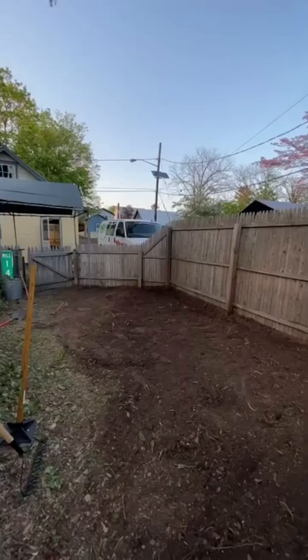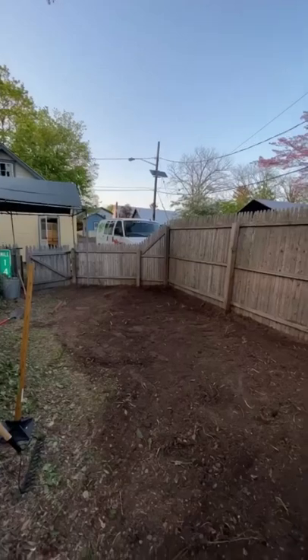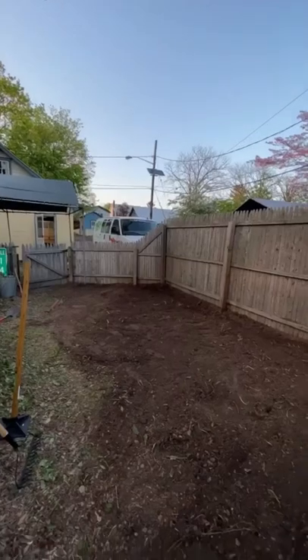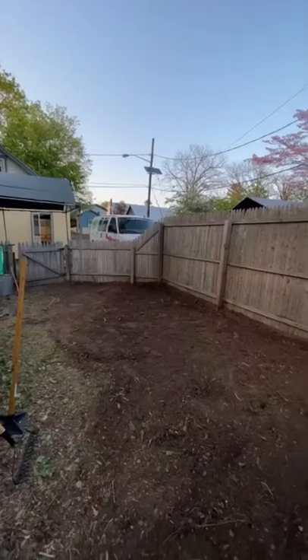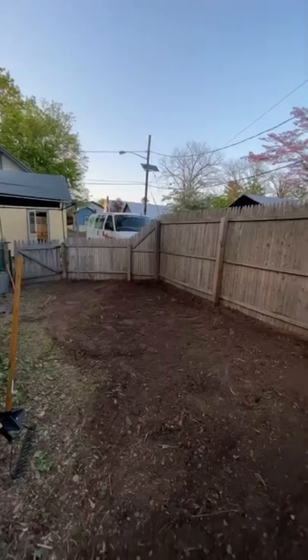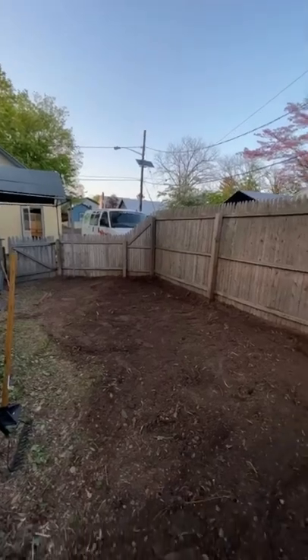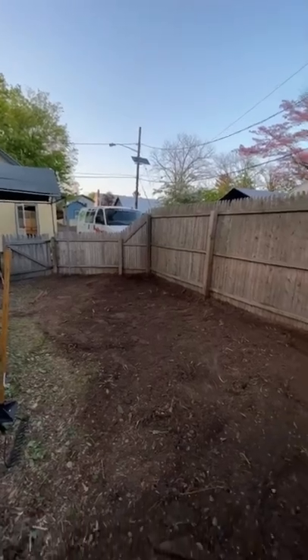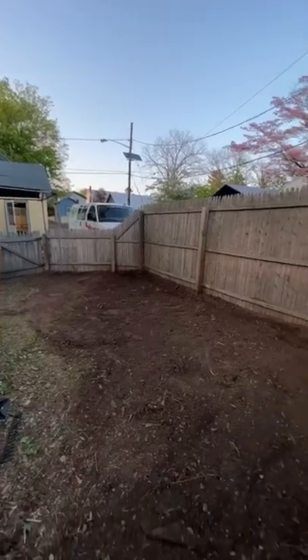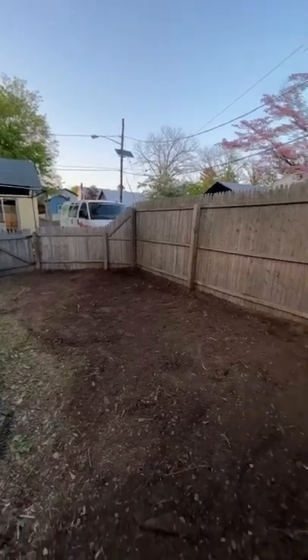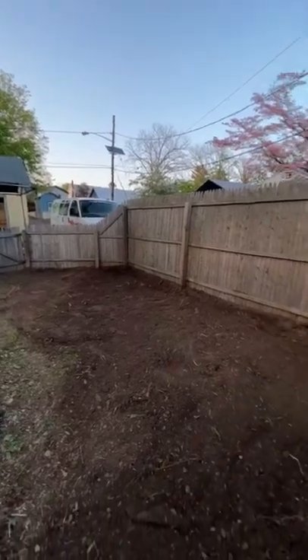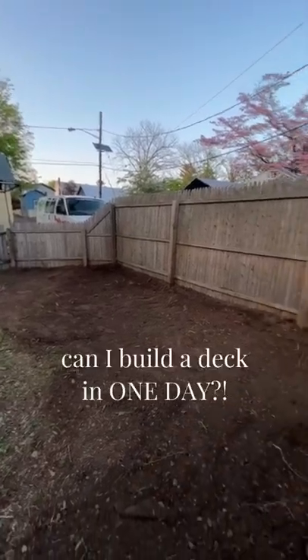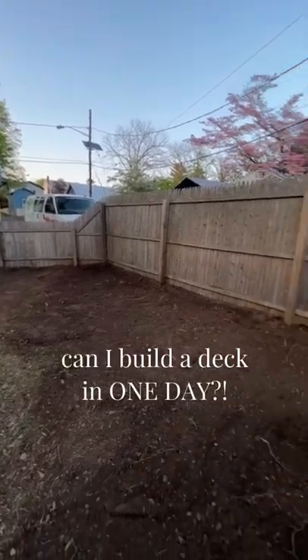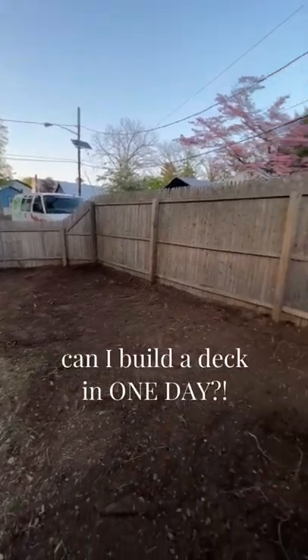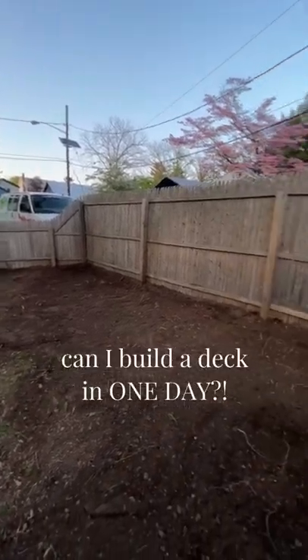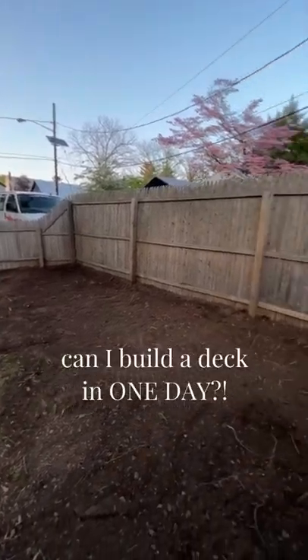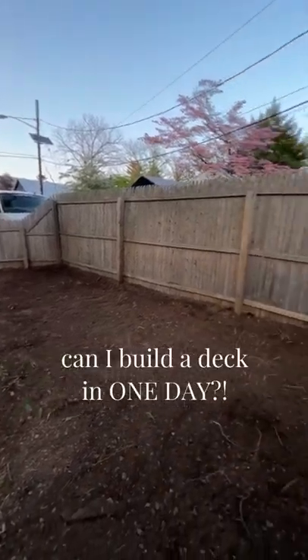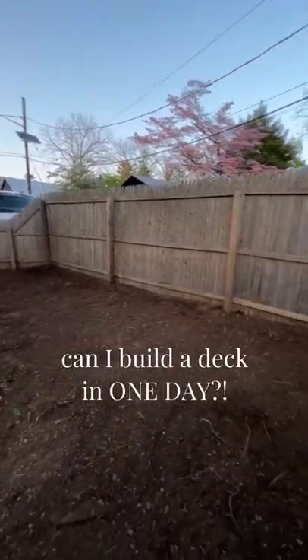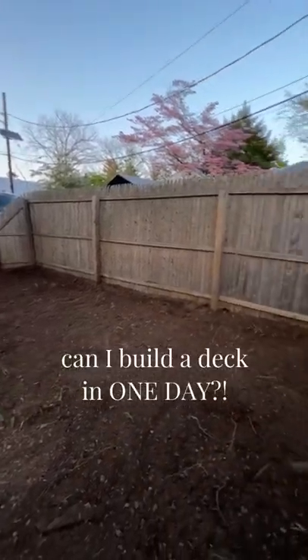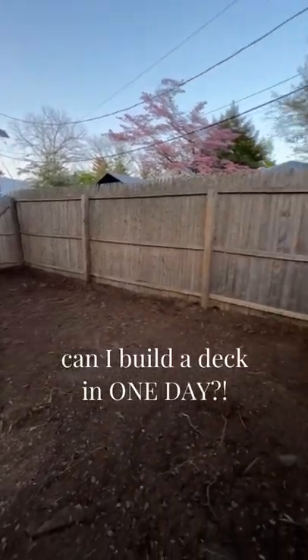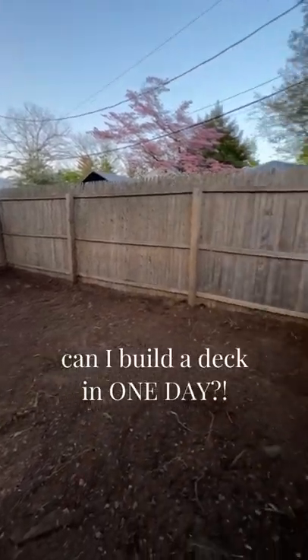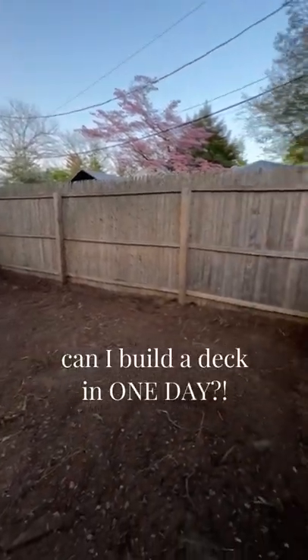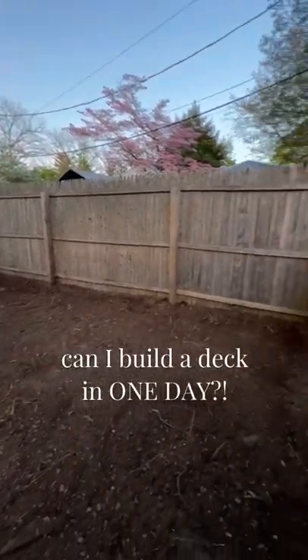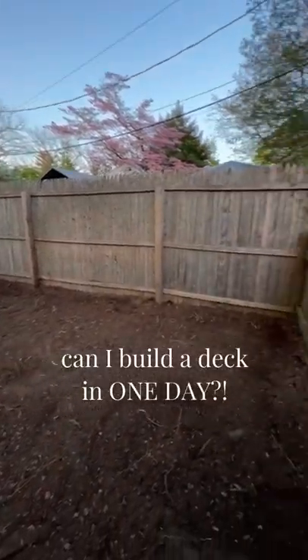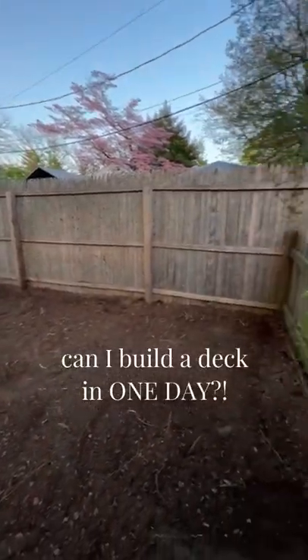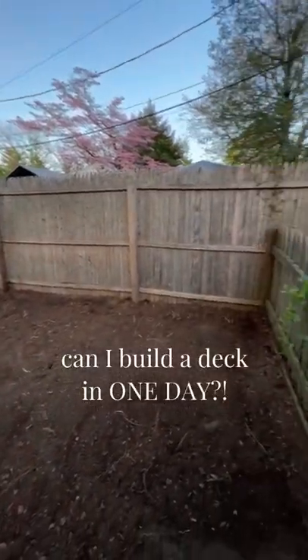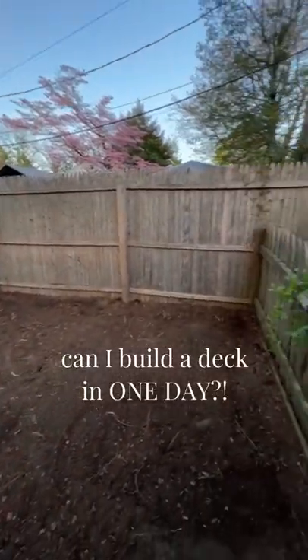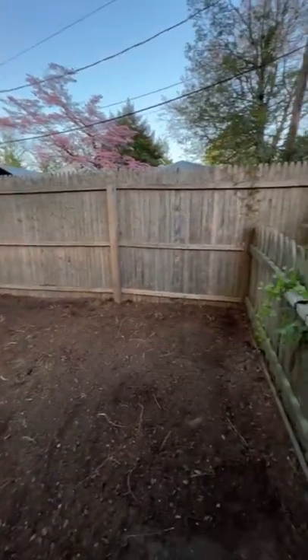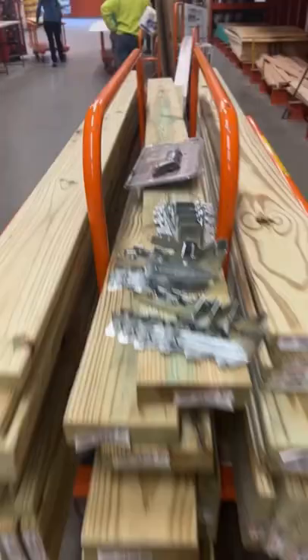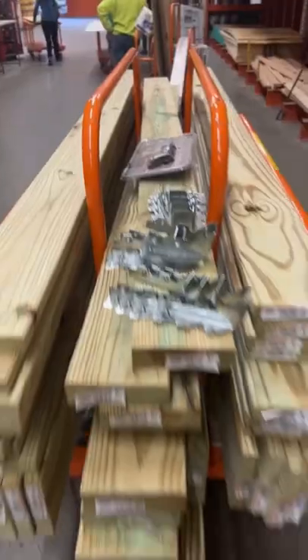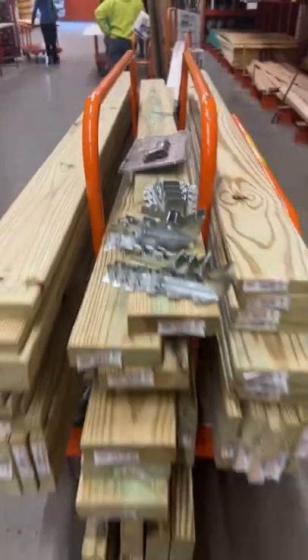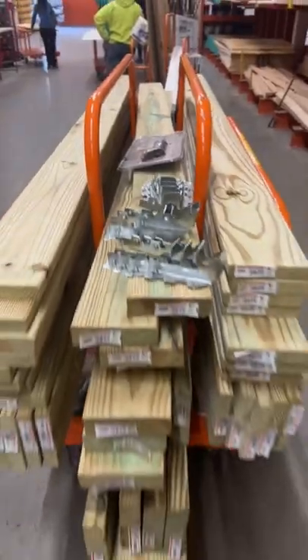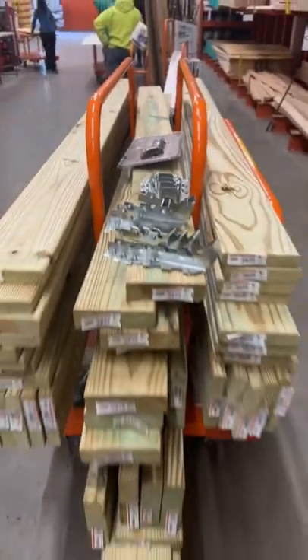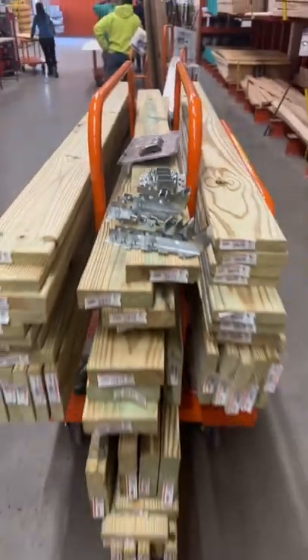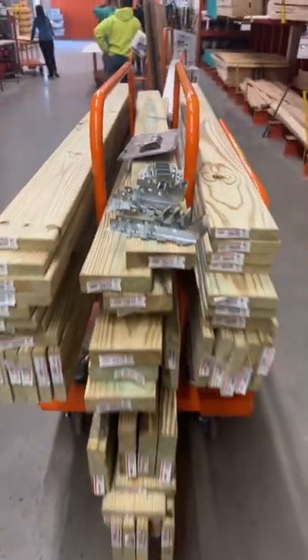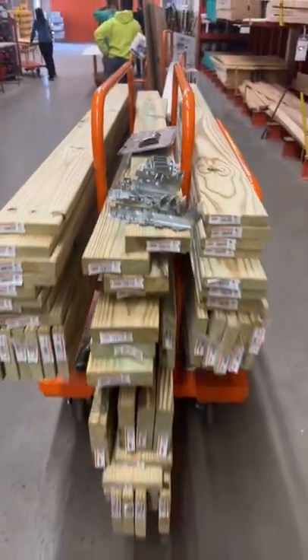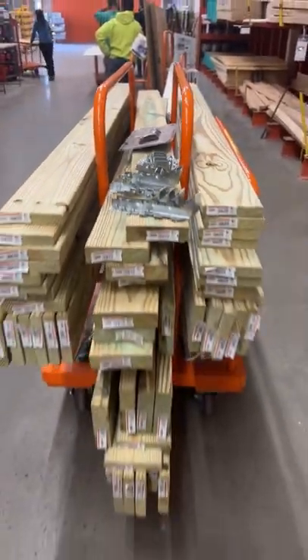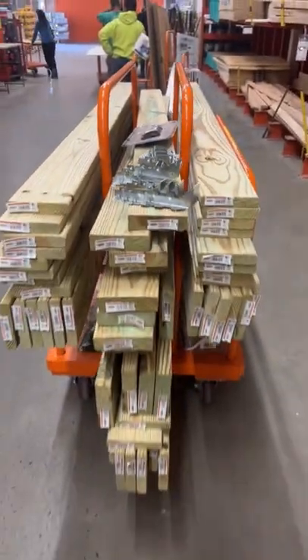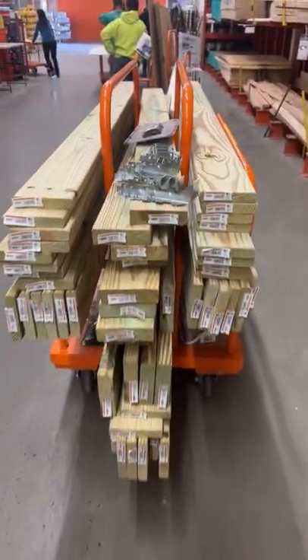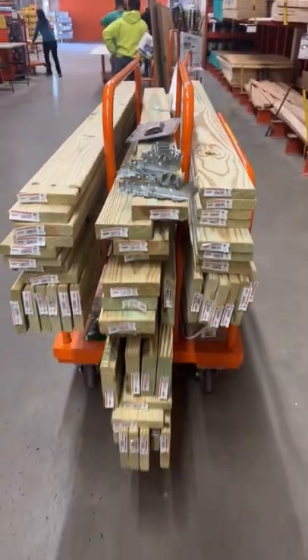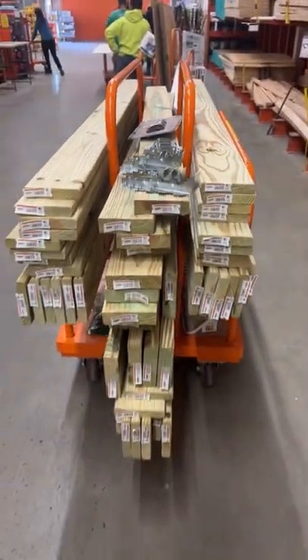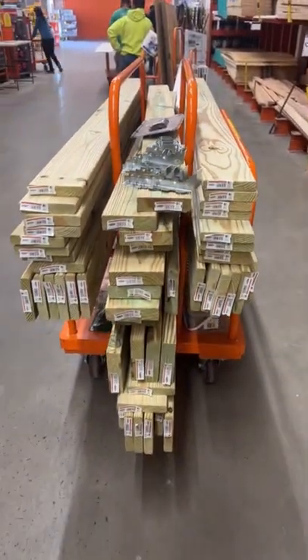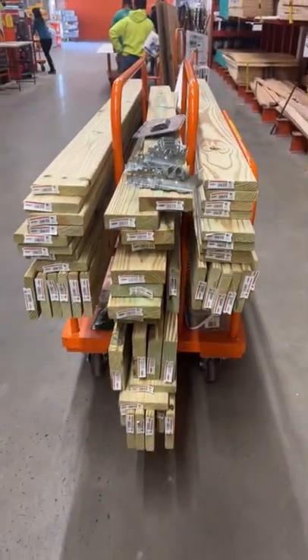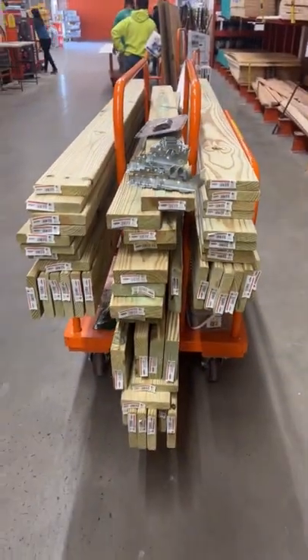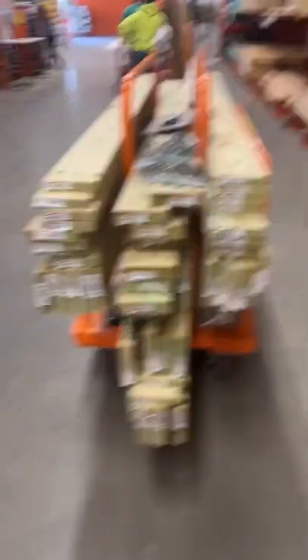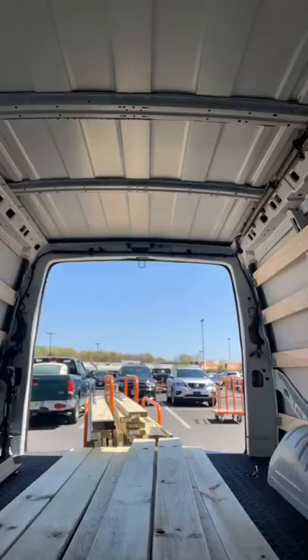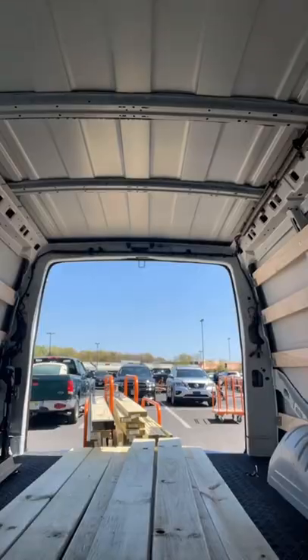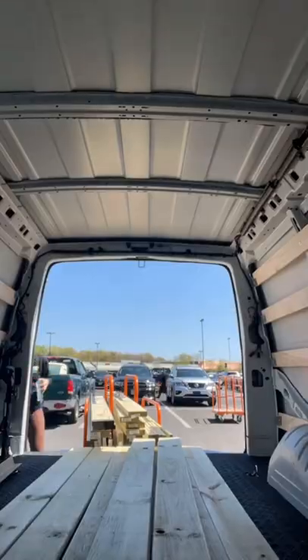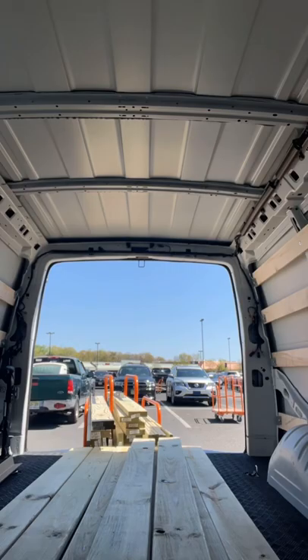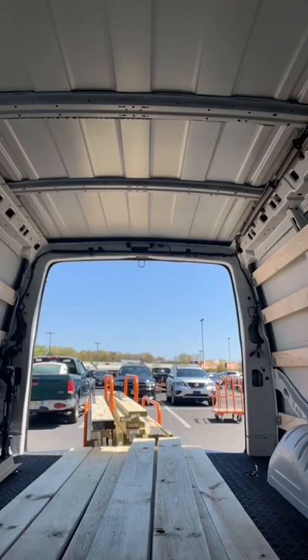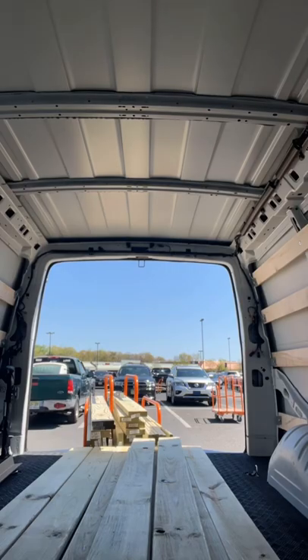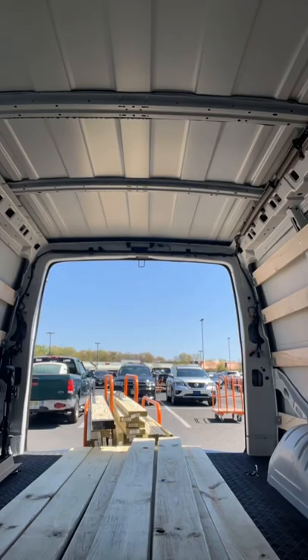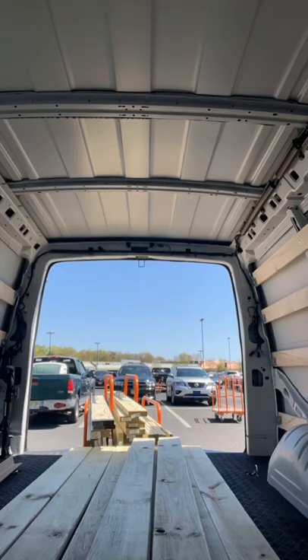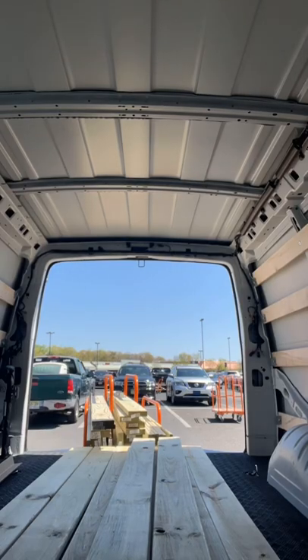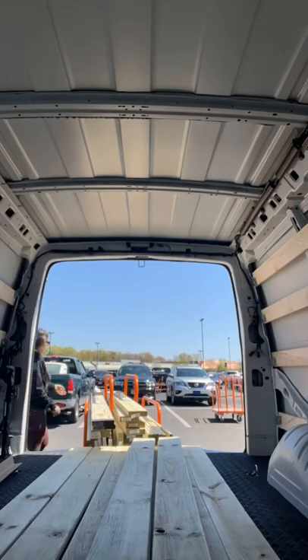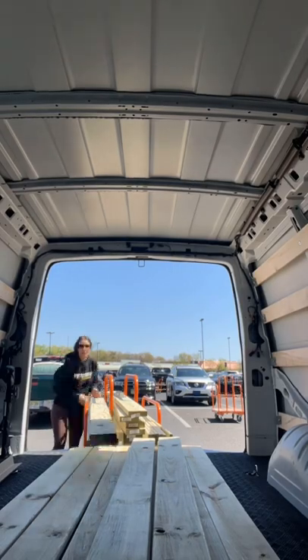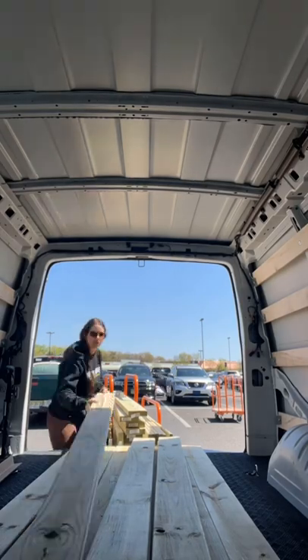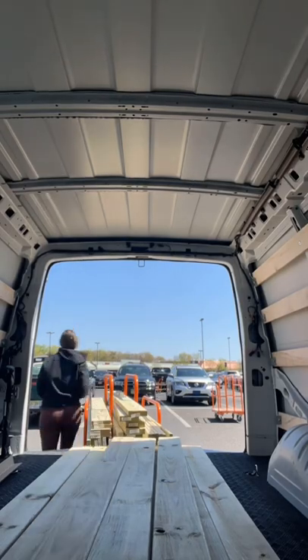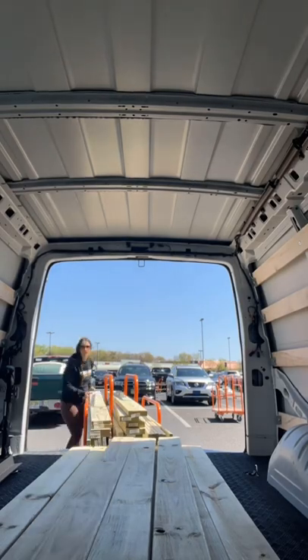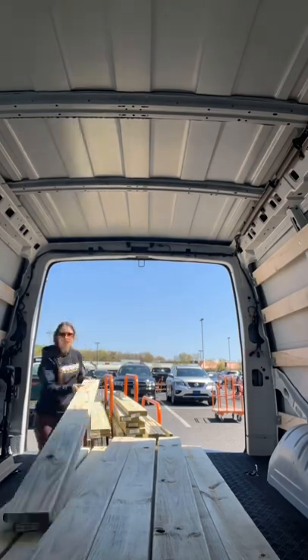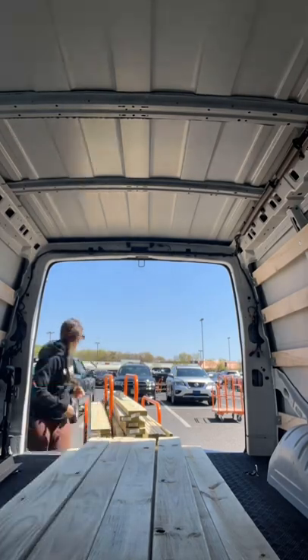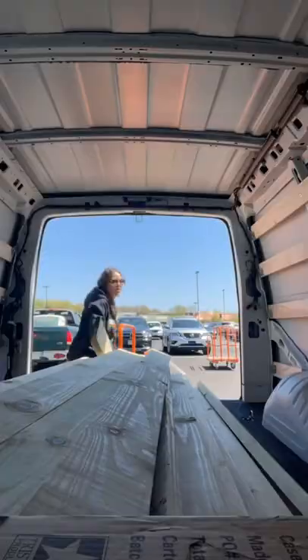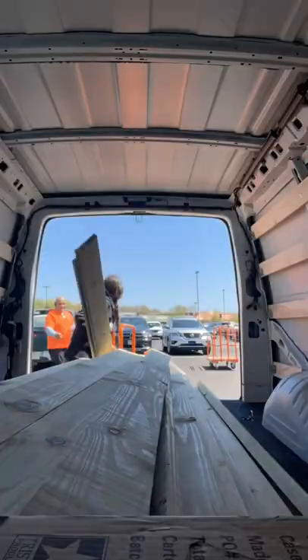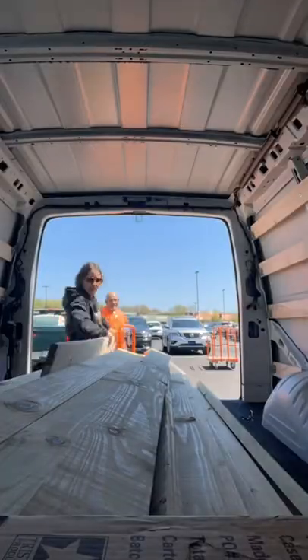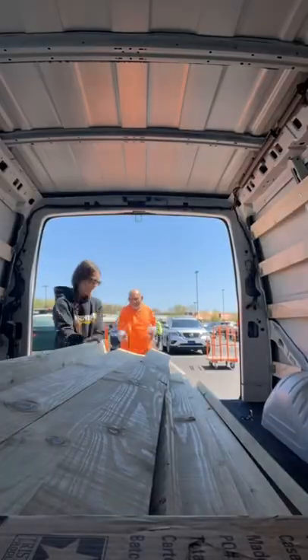Do you think I can build a whole deck in one day? Let's find out. Grabbing pressure-treated wood and brackets — this wood is rated for ground contact.